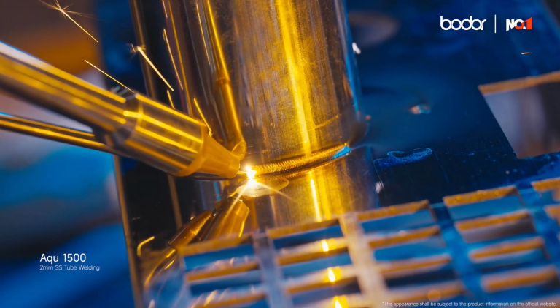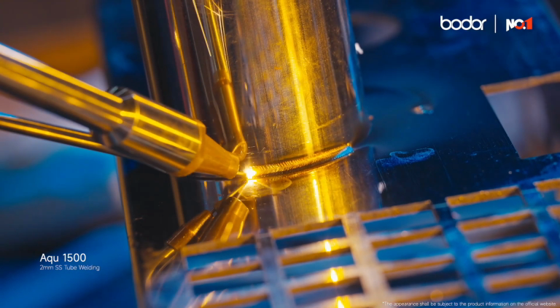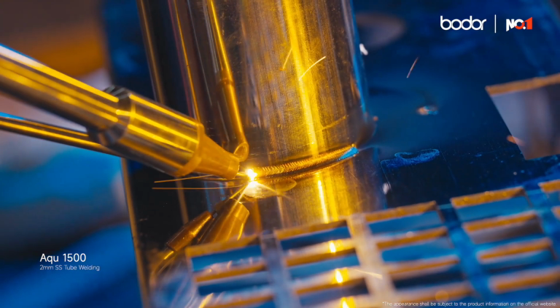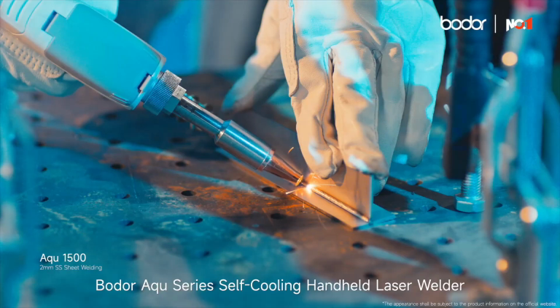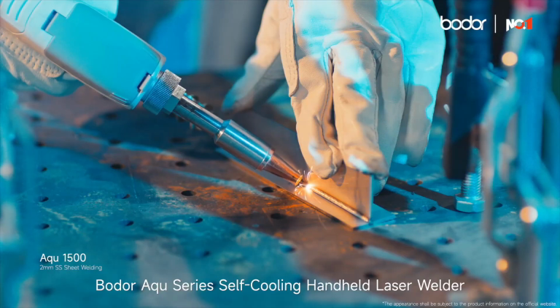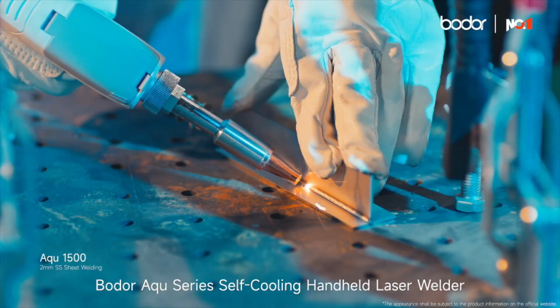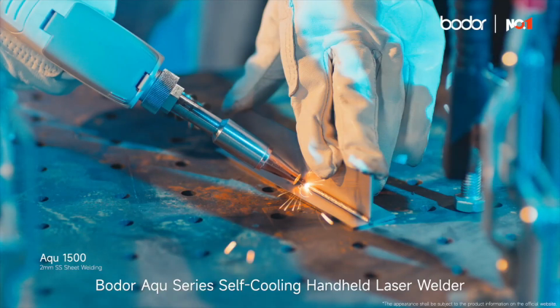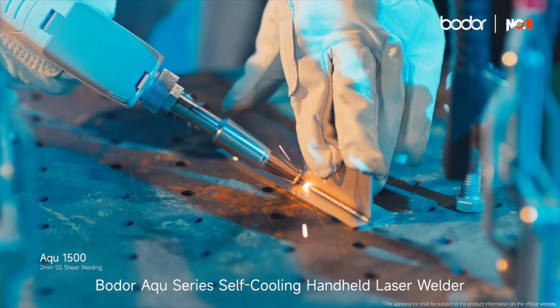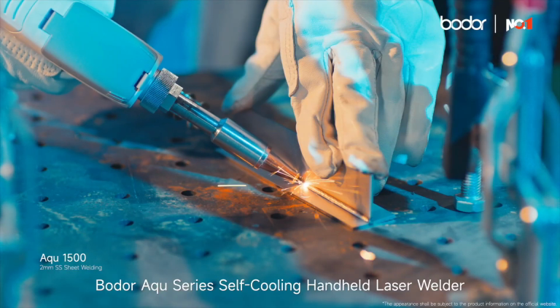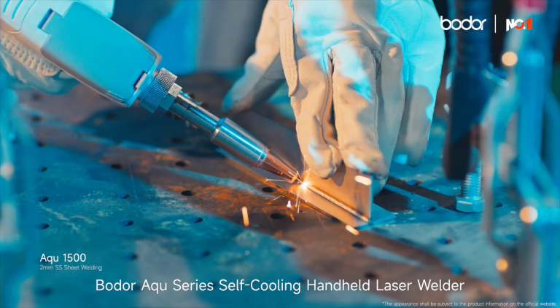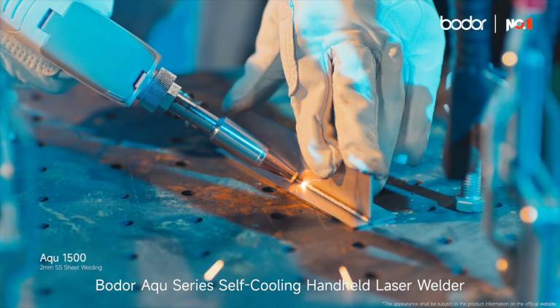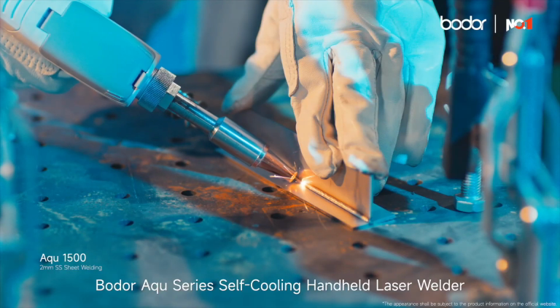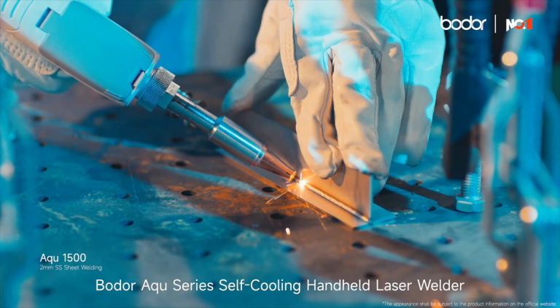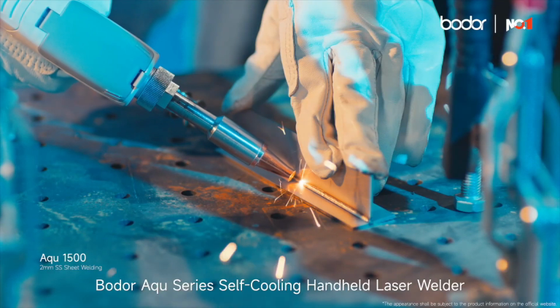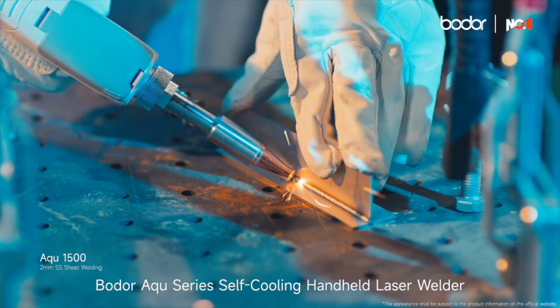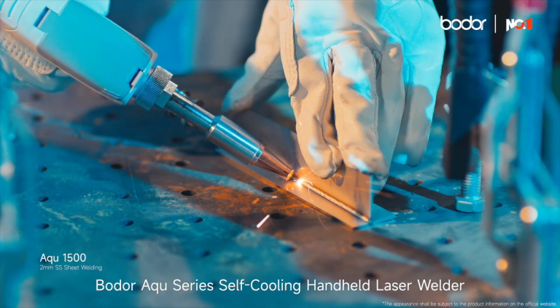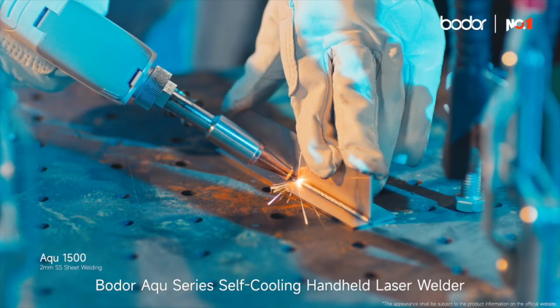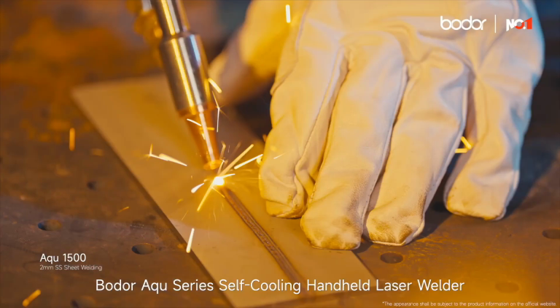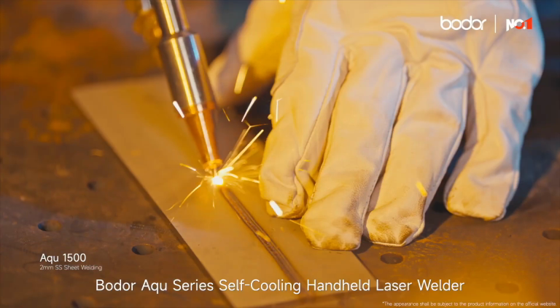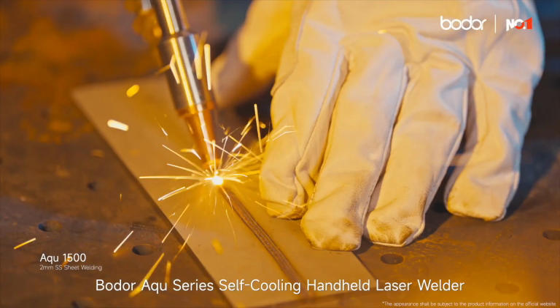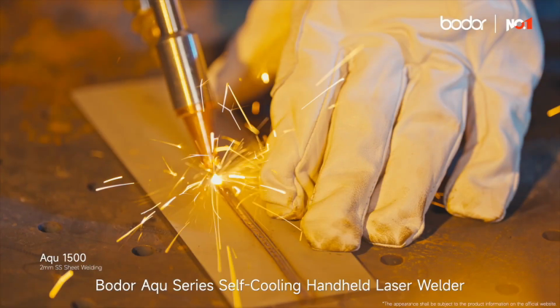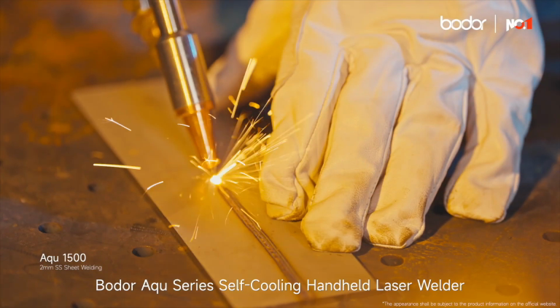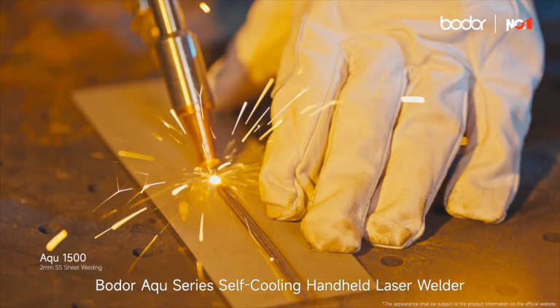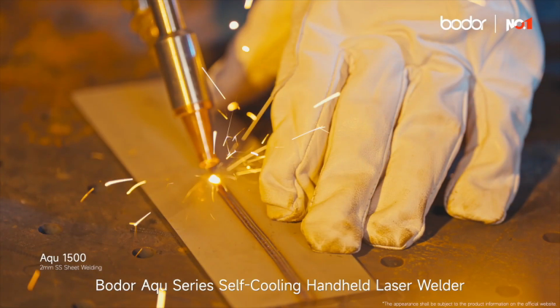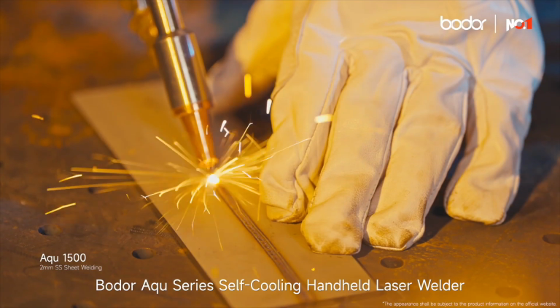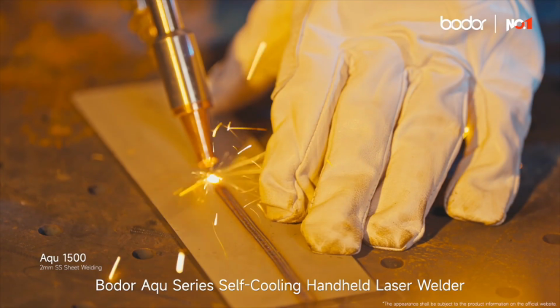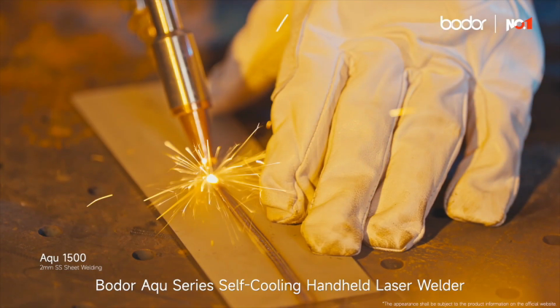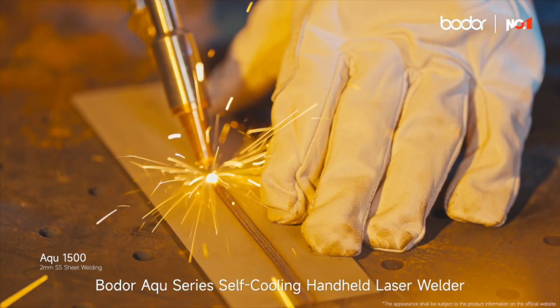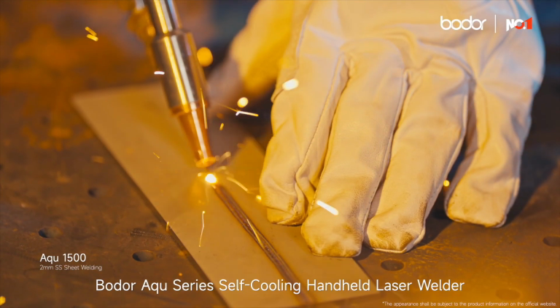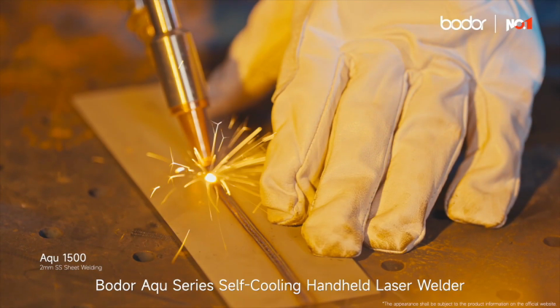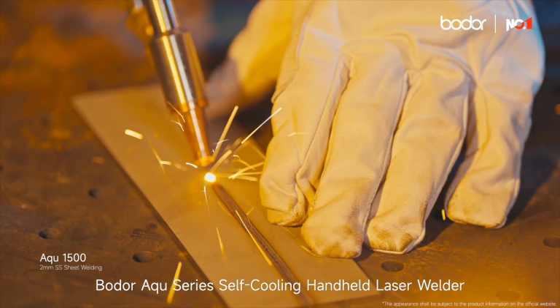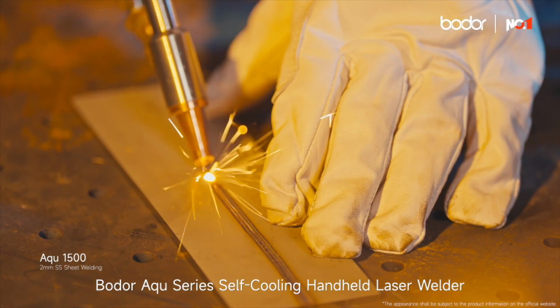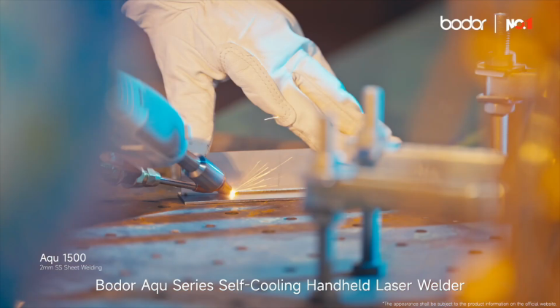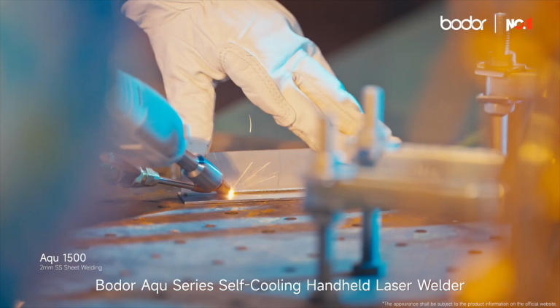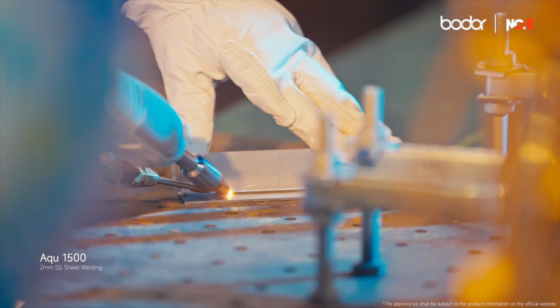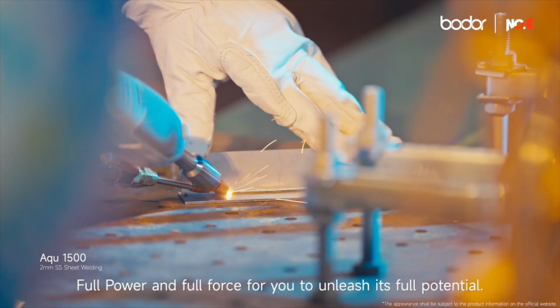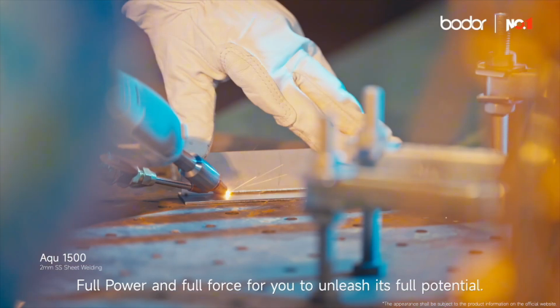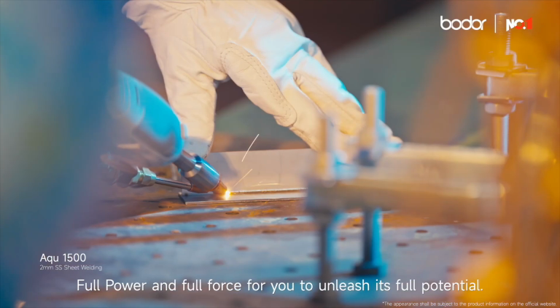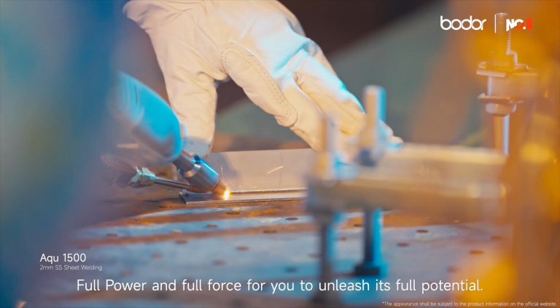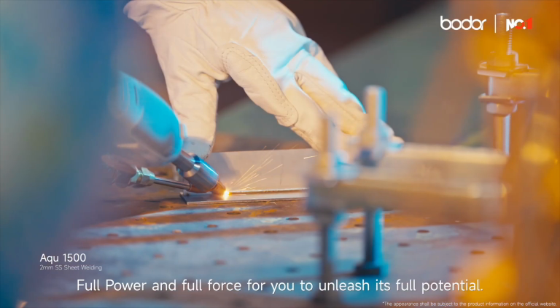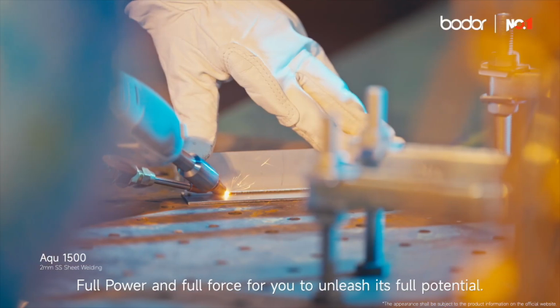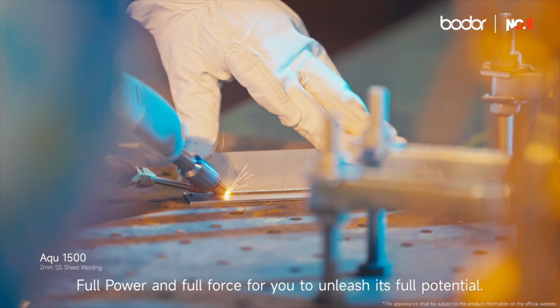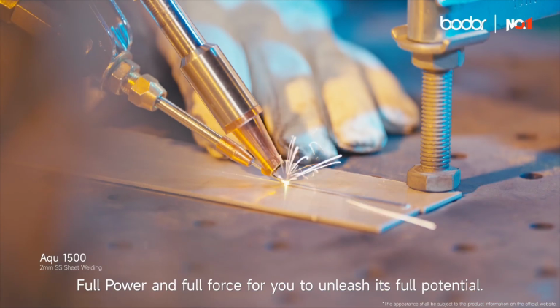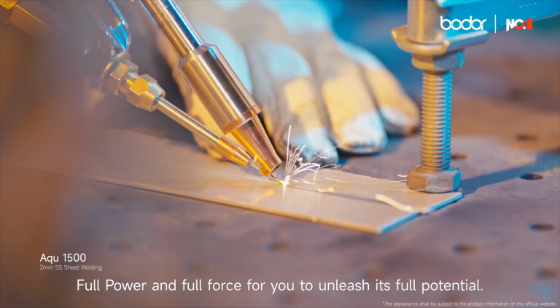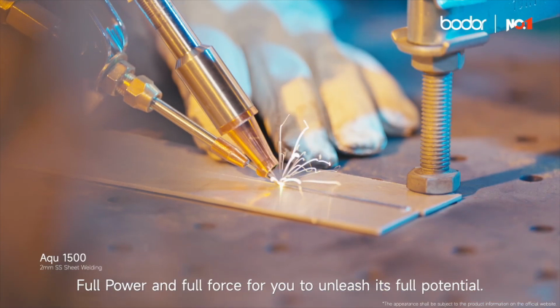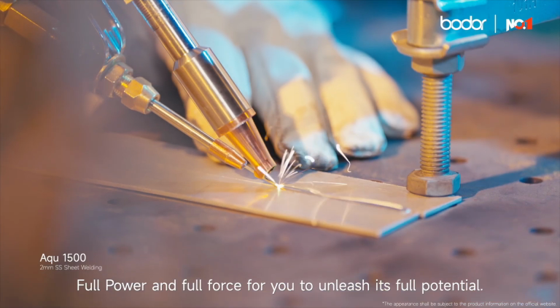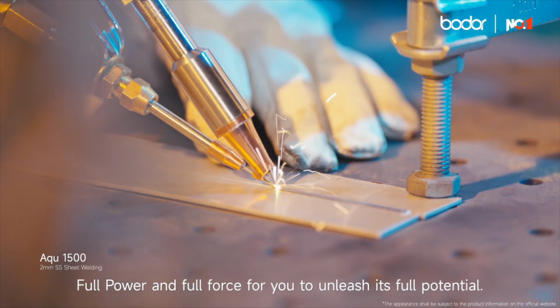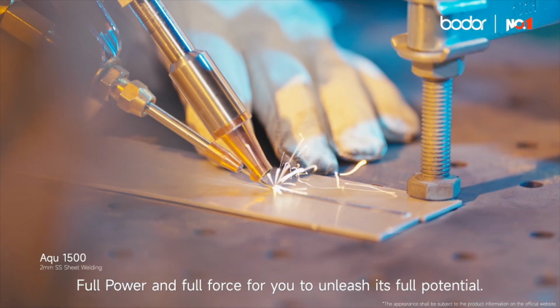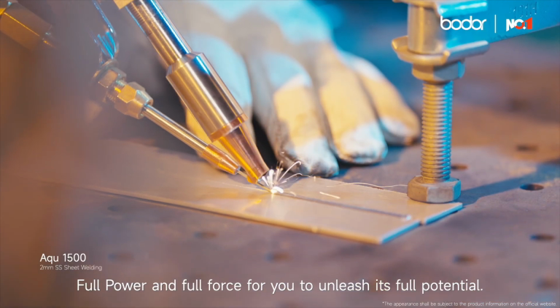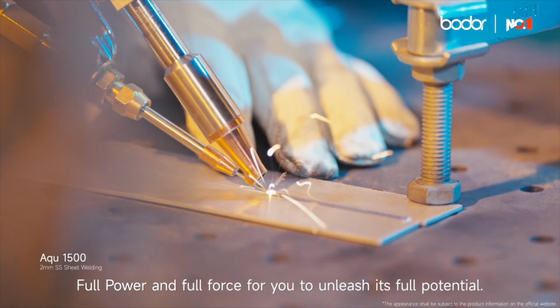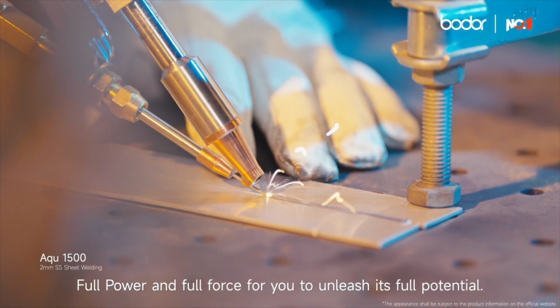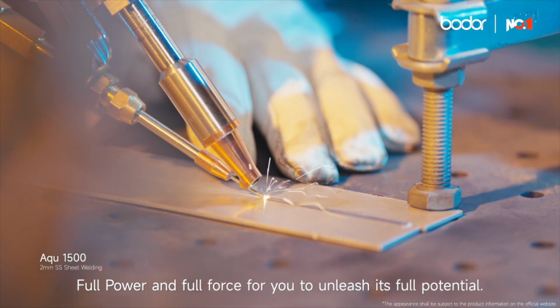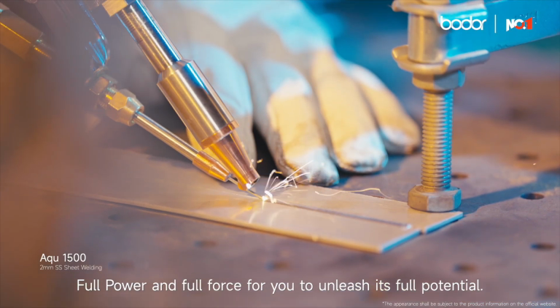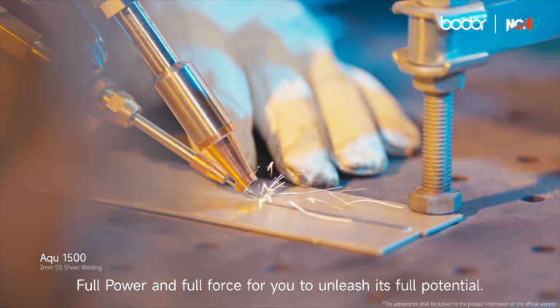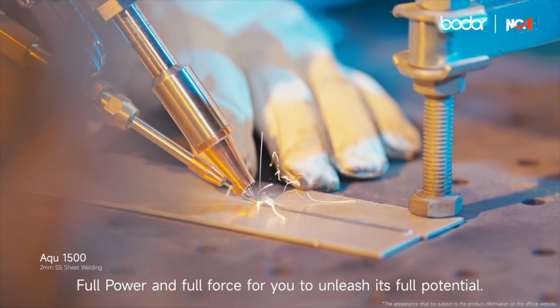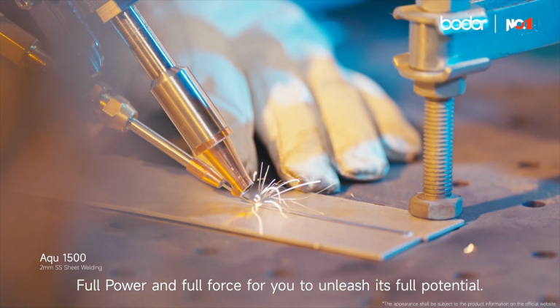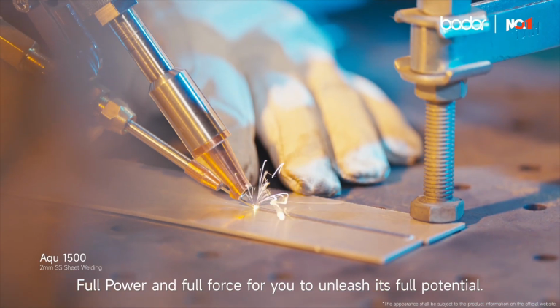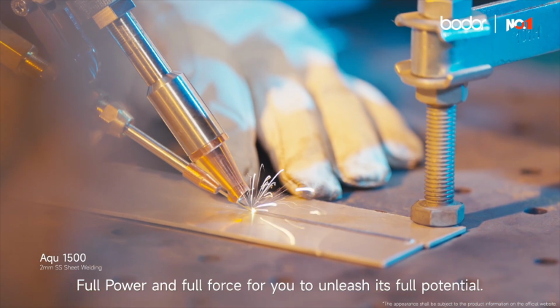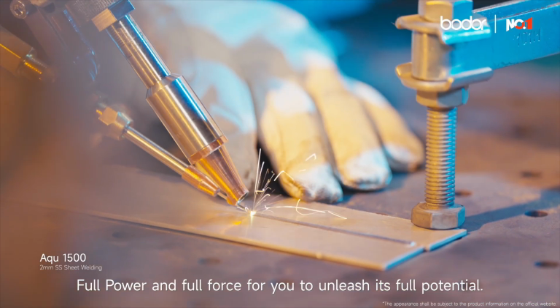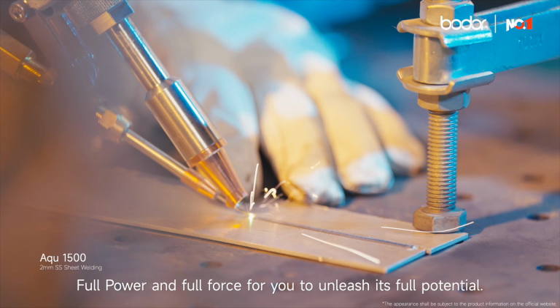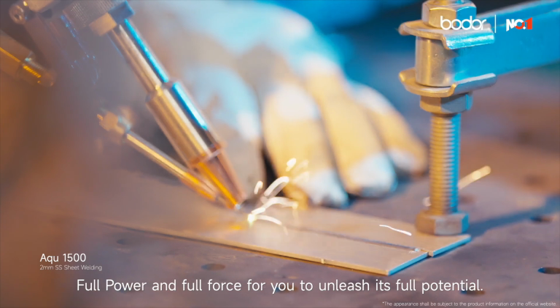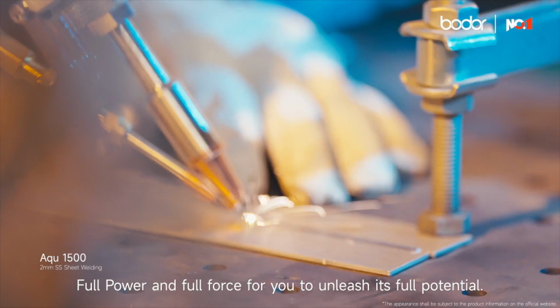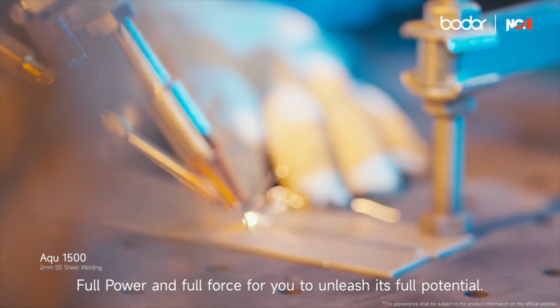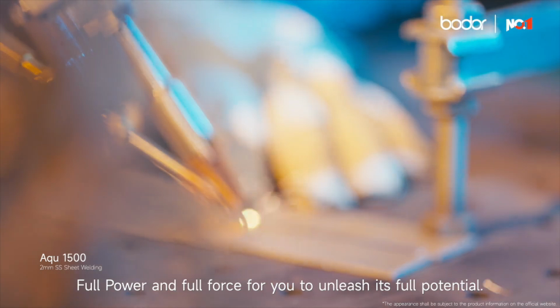Boulder Aqua Series Self-Cooling Handheld Laser Welder — full power and full force for you to unleash its full potential.